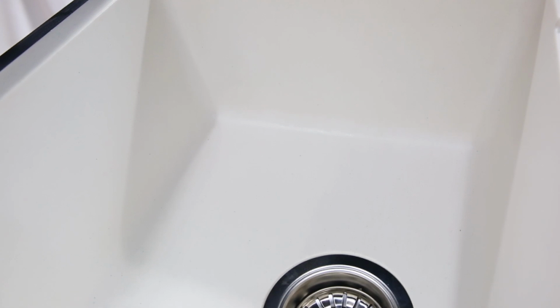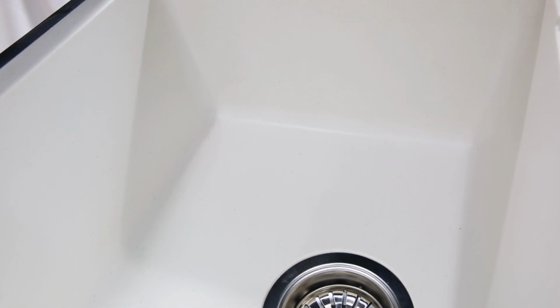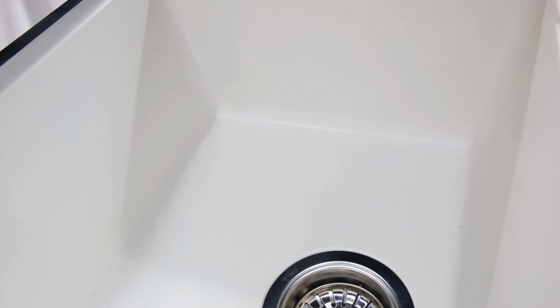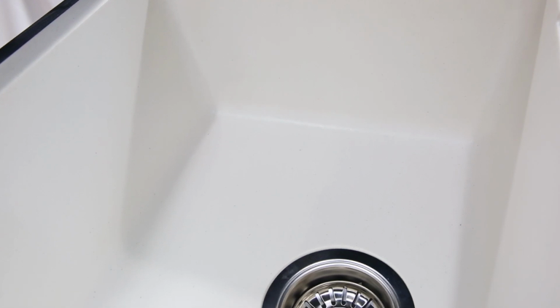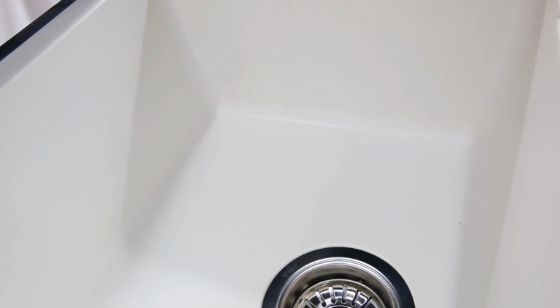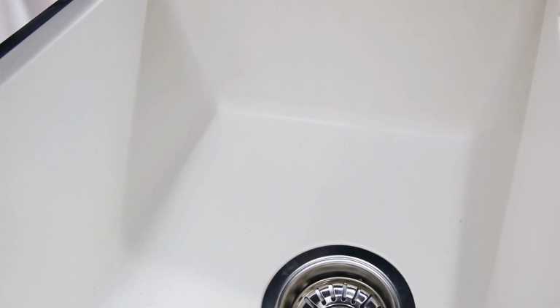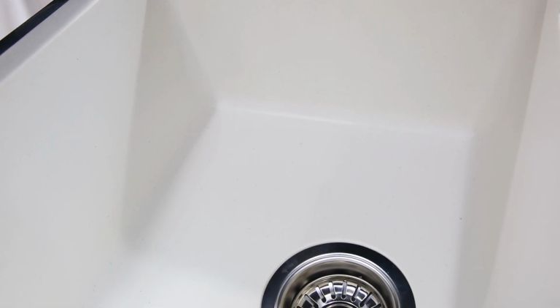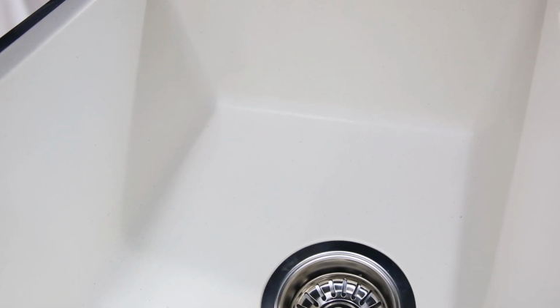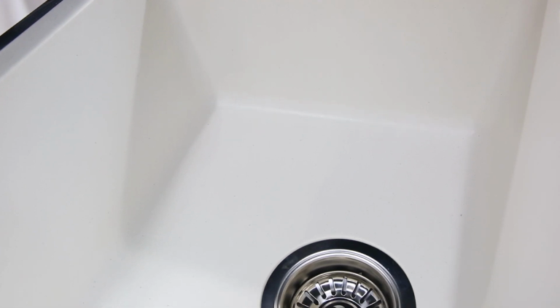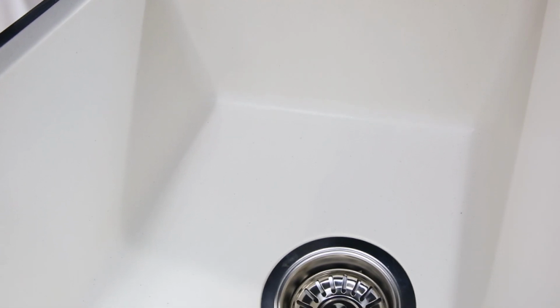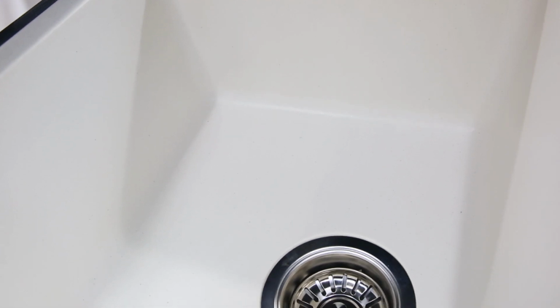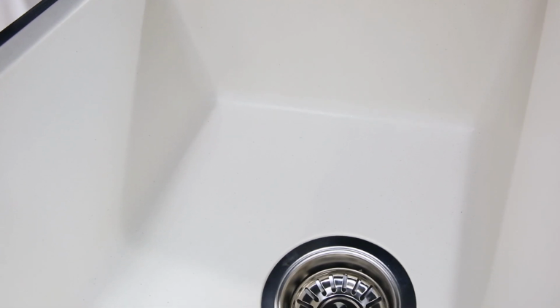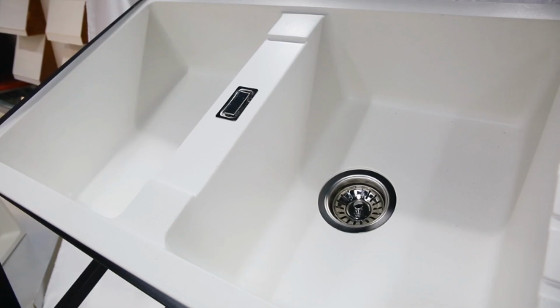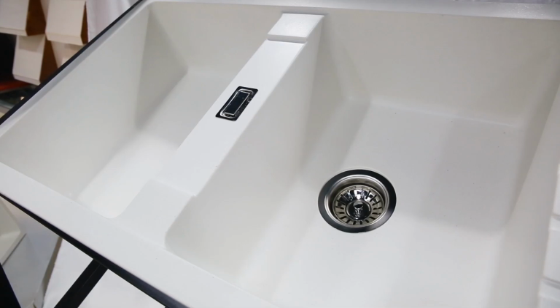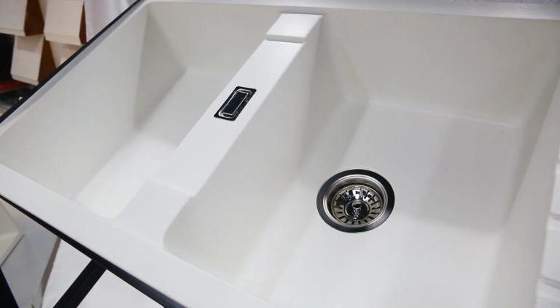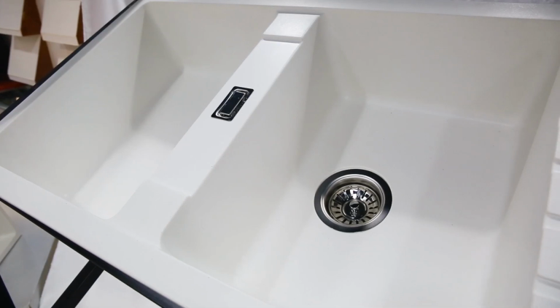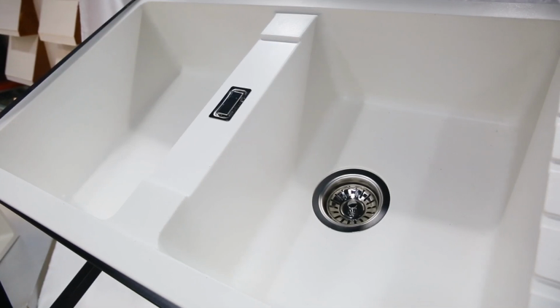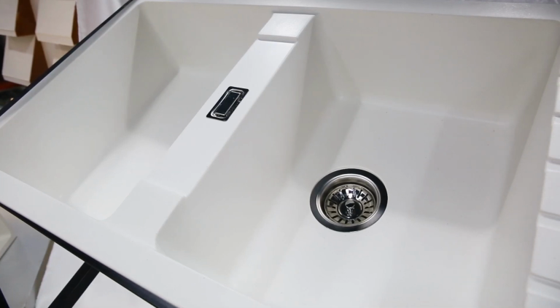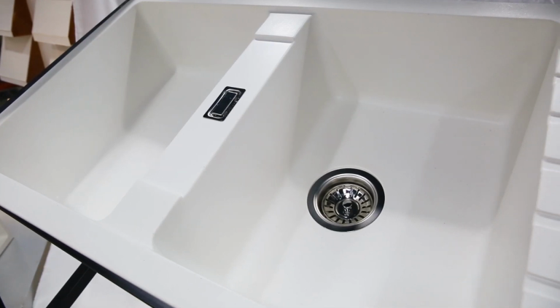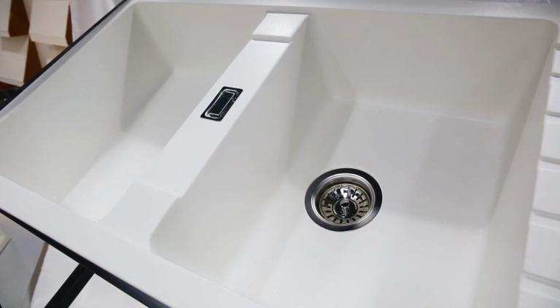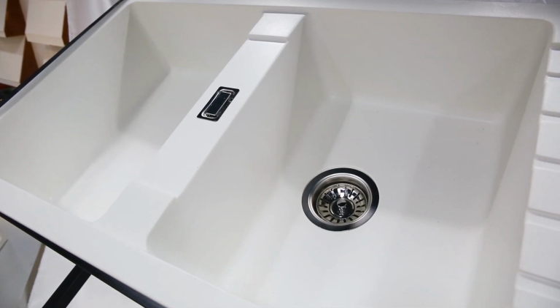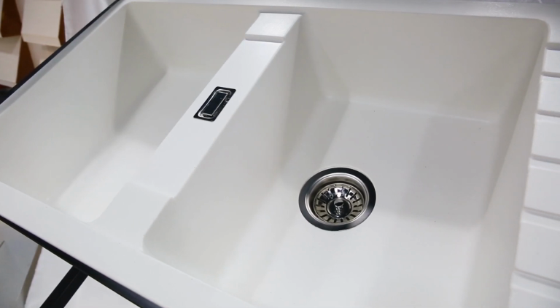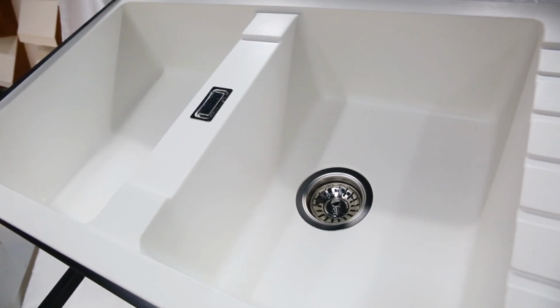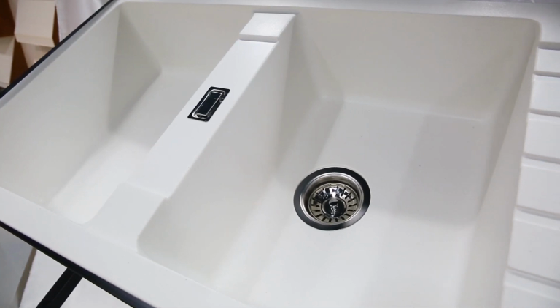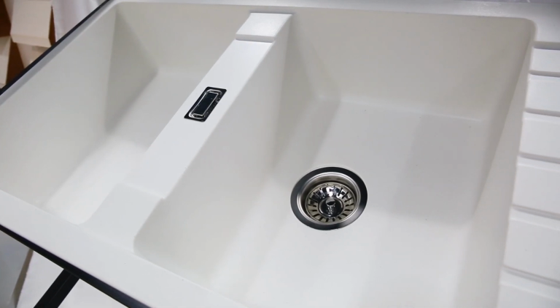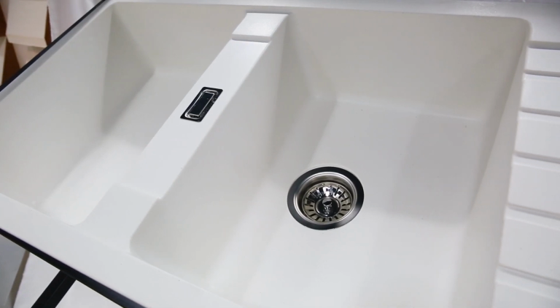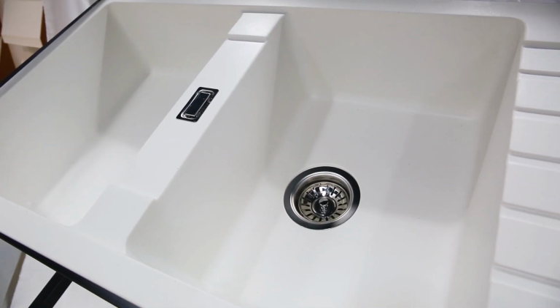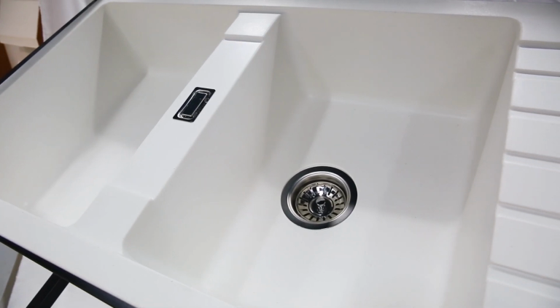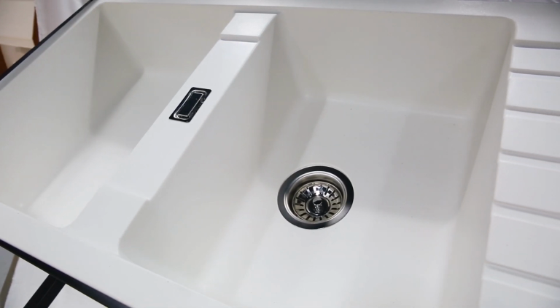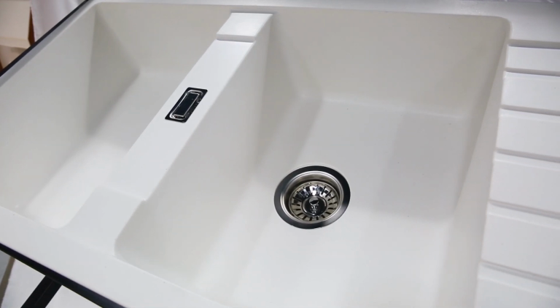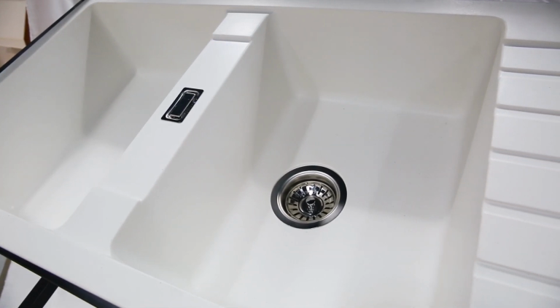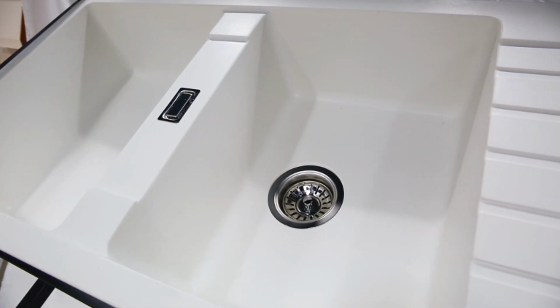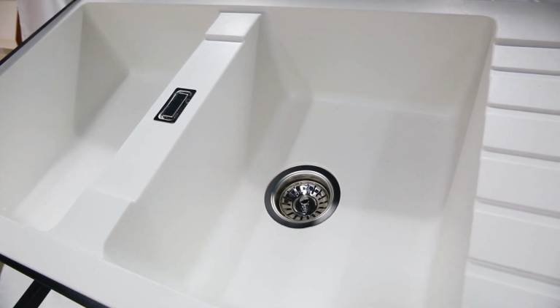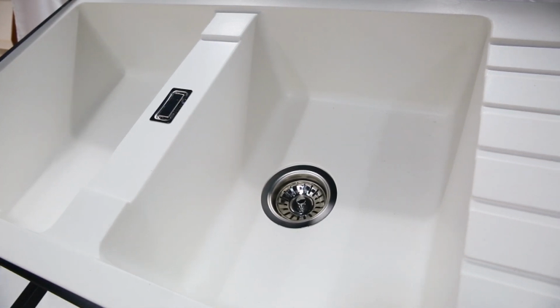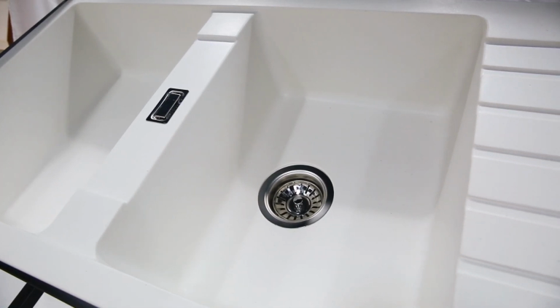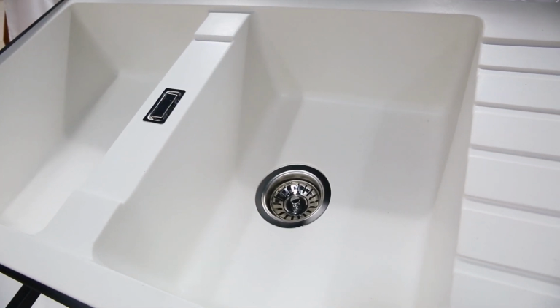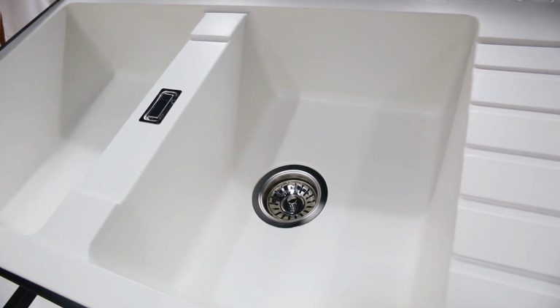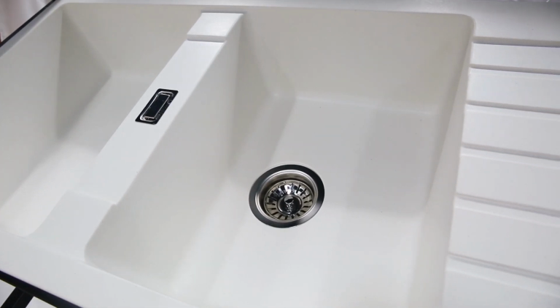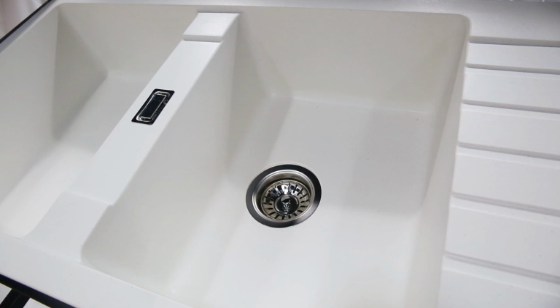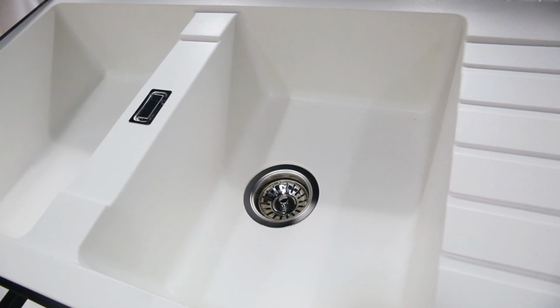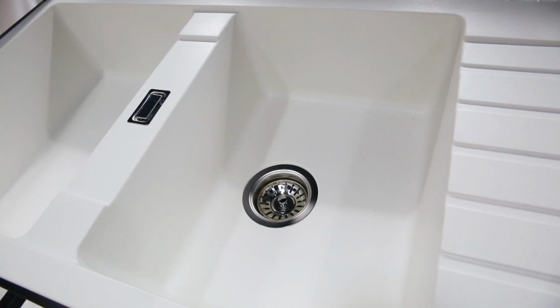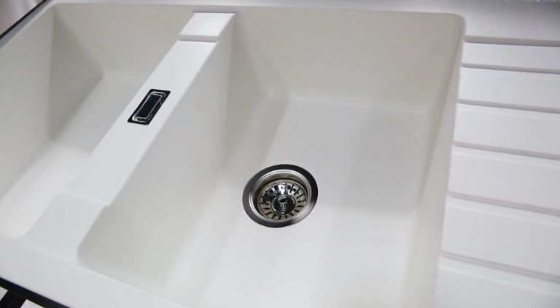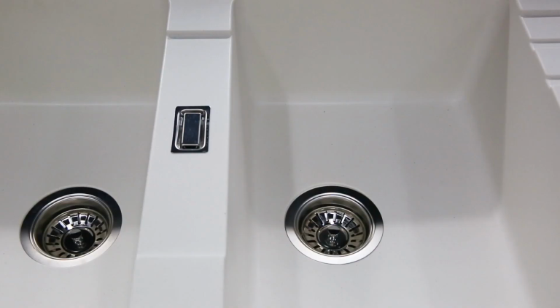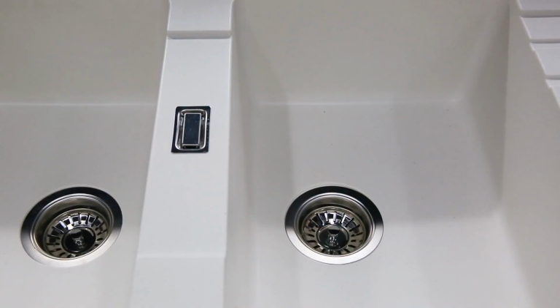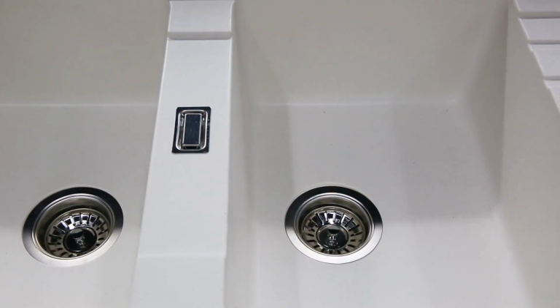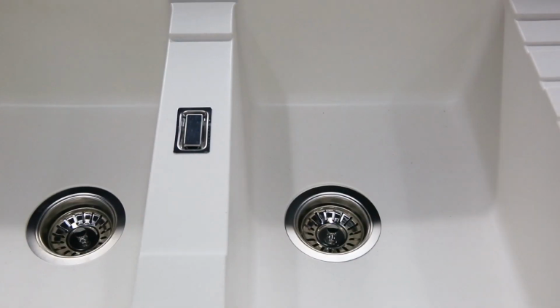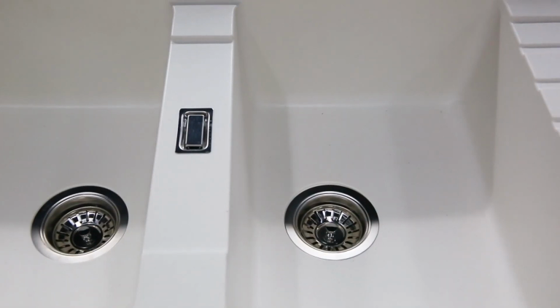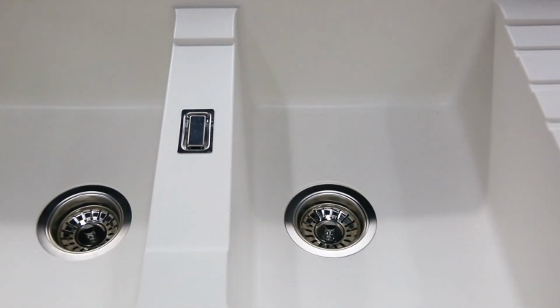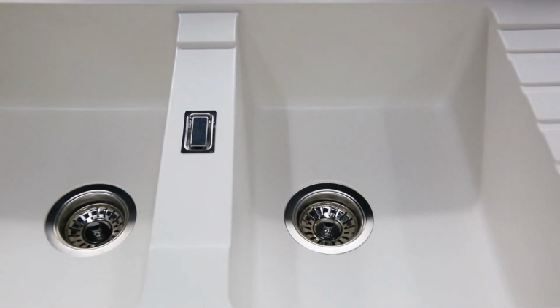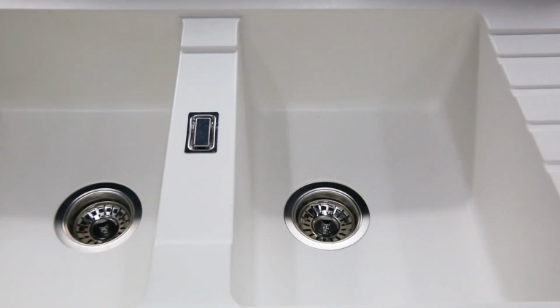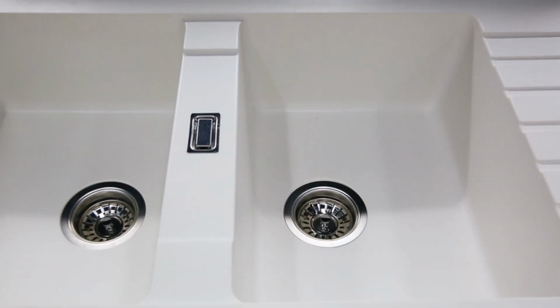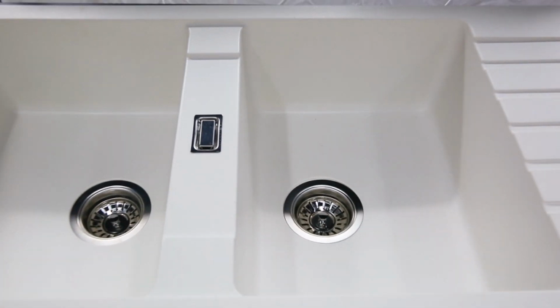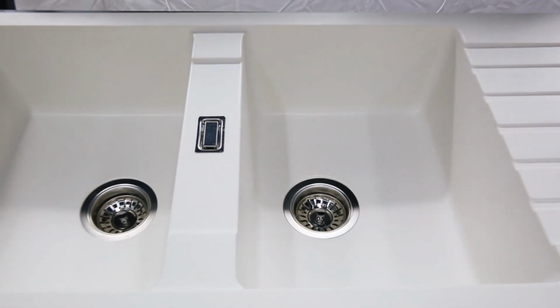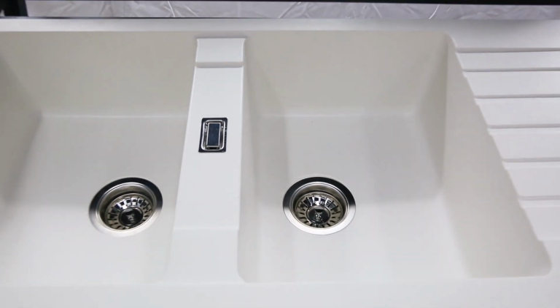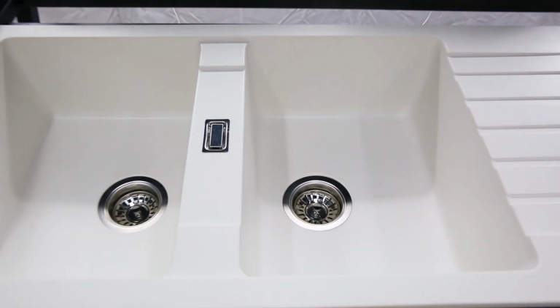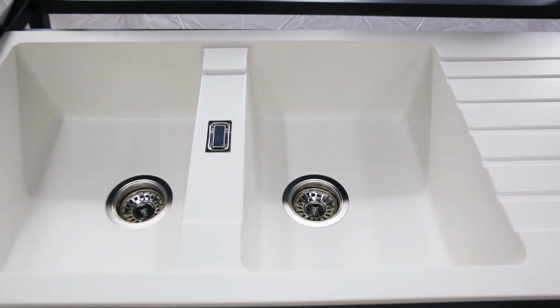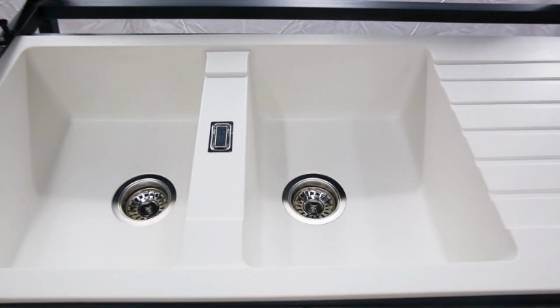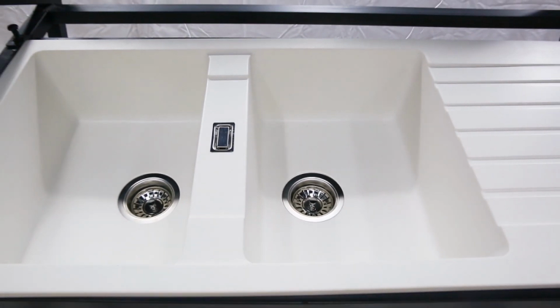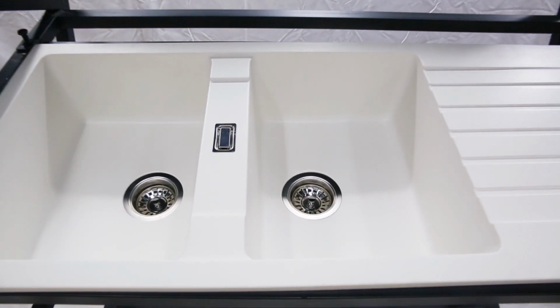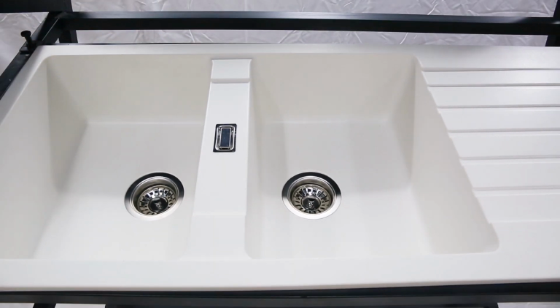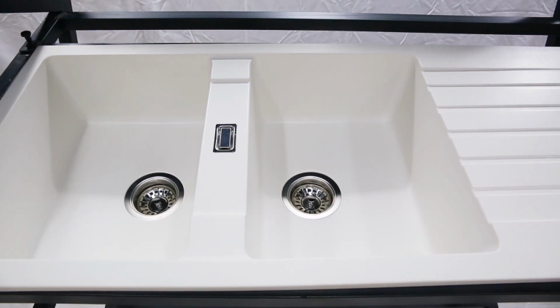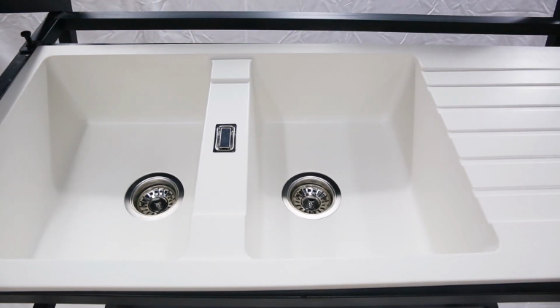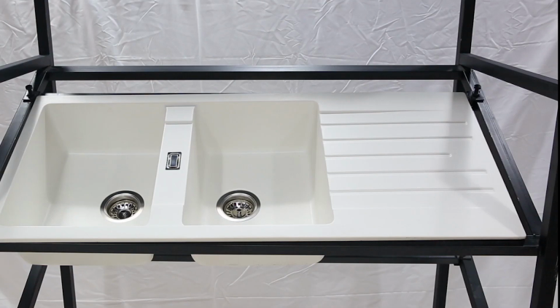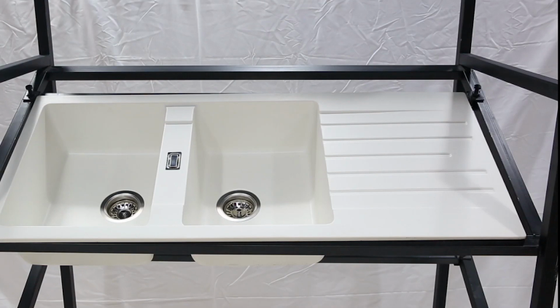The rounded design makes it easier to clean. The overflow hole can prevent flooding, and logo customization is available.